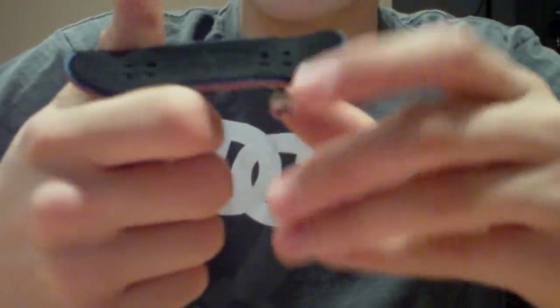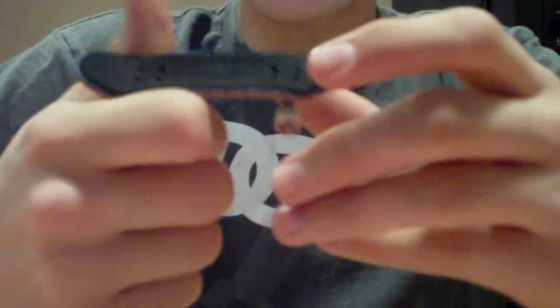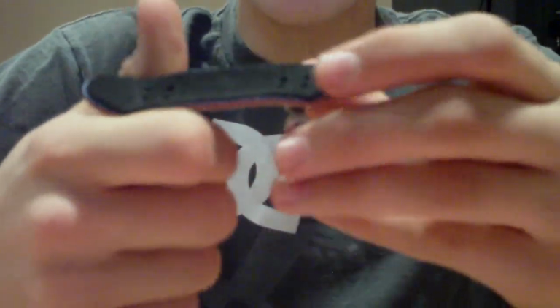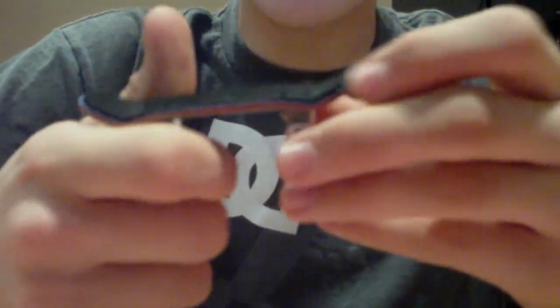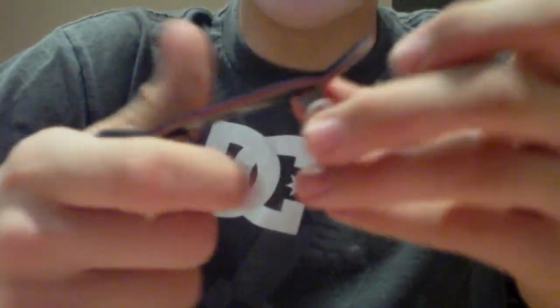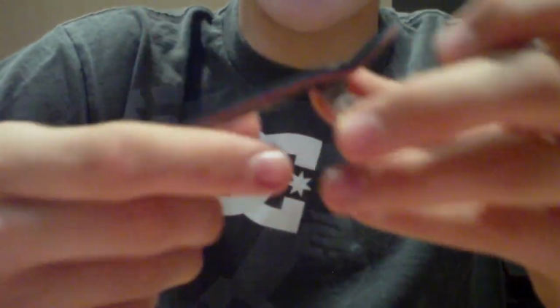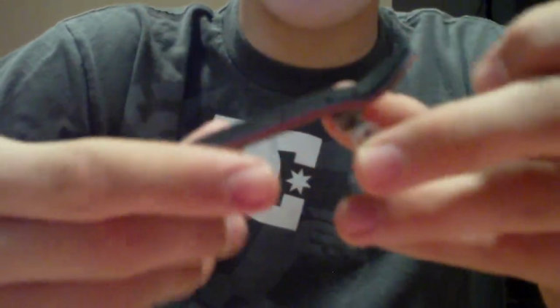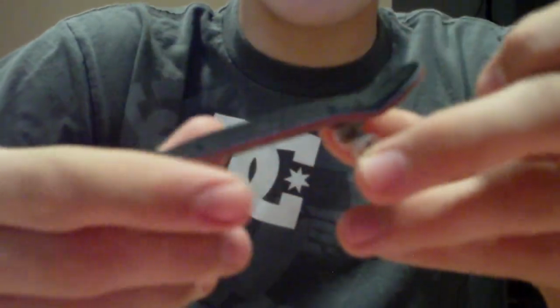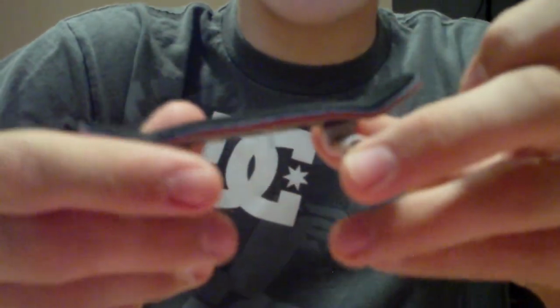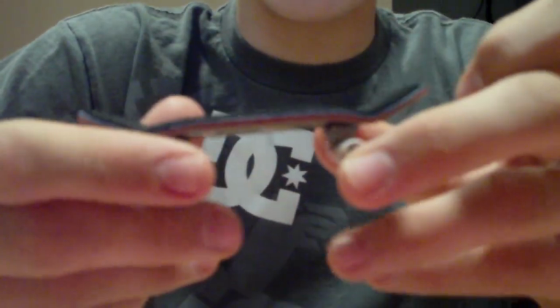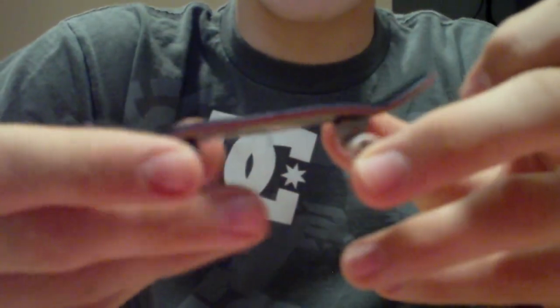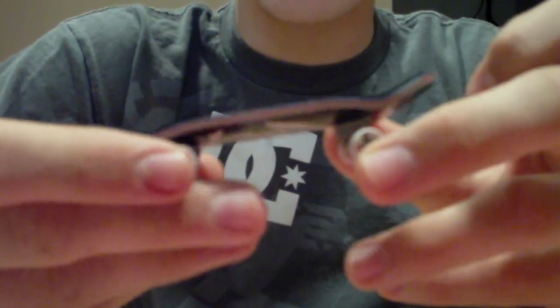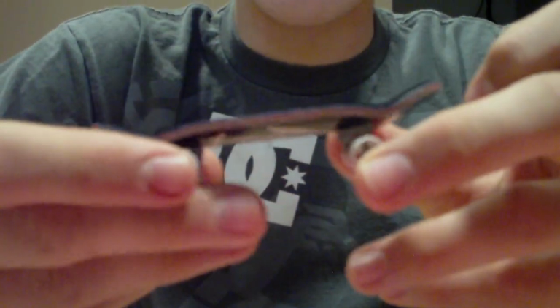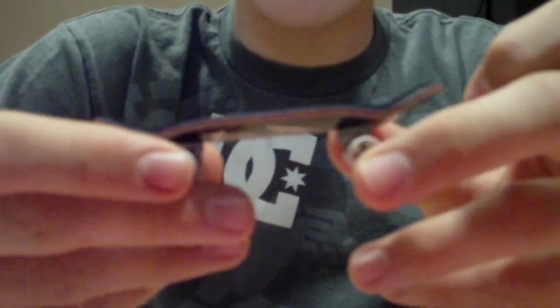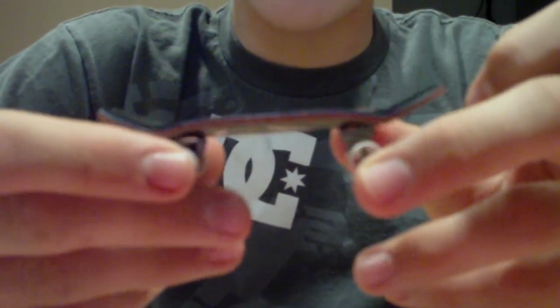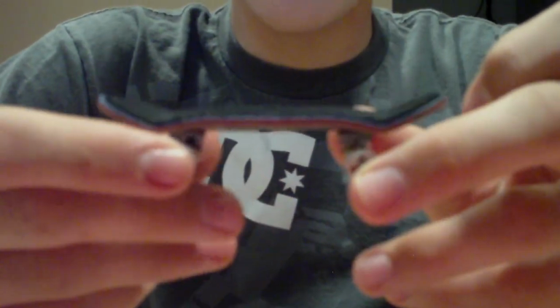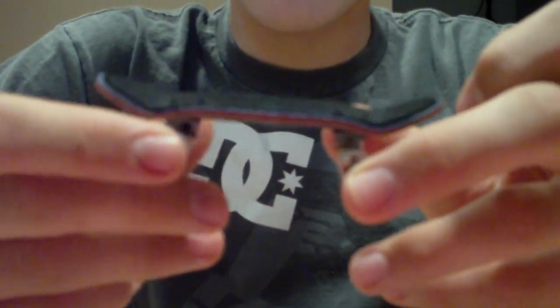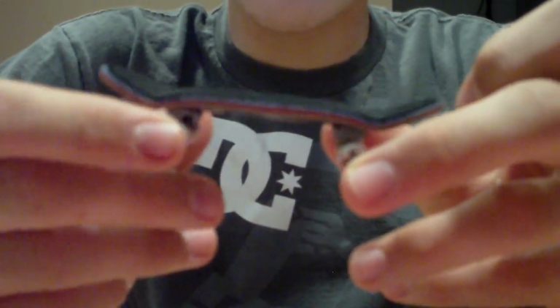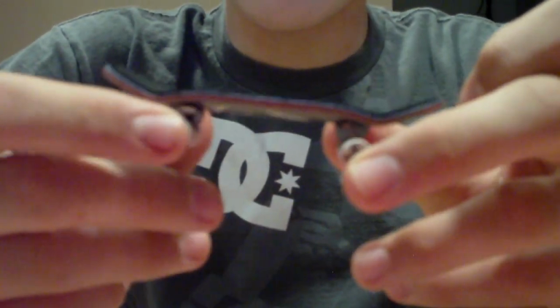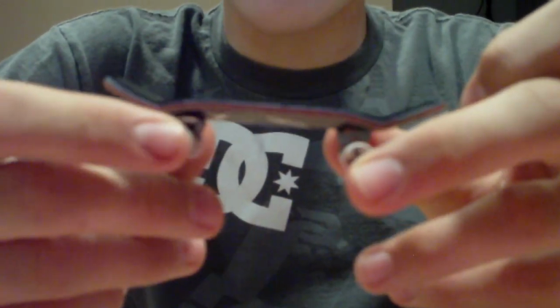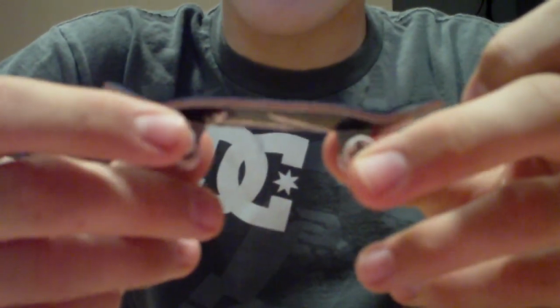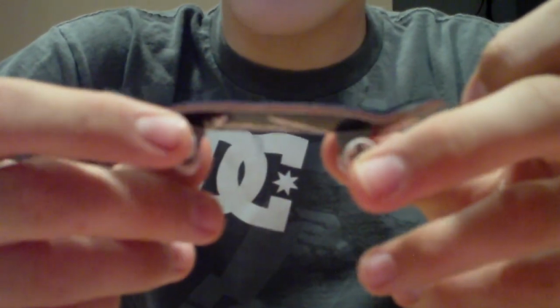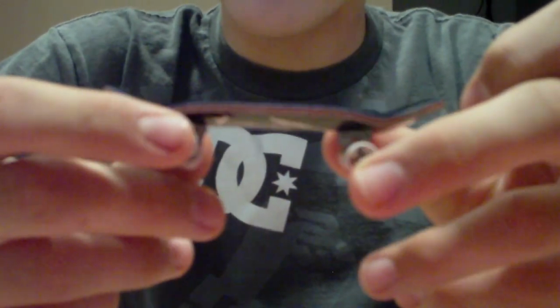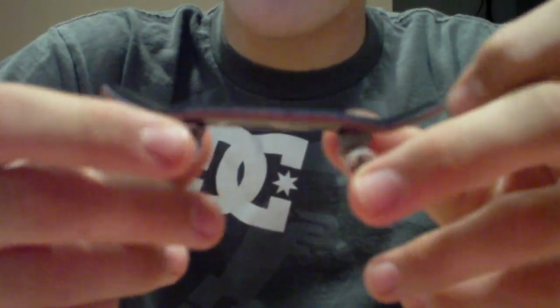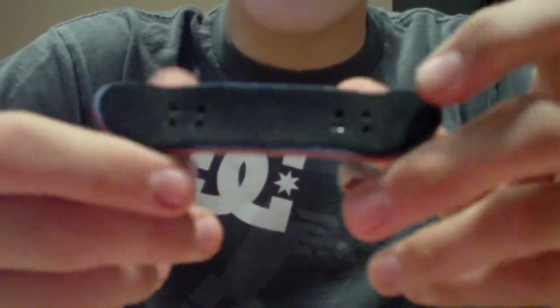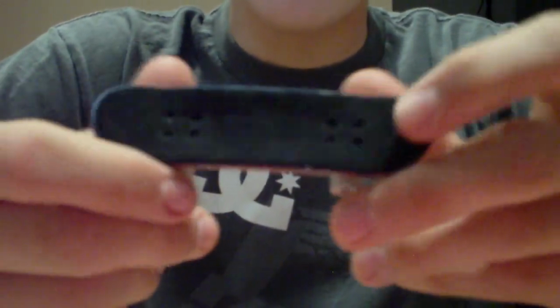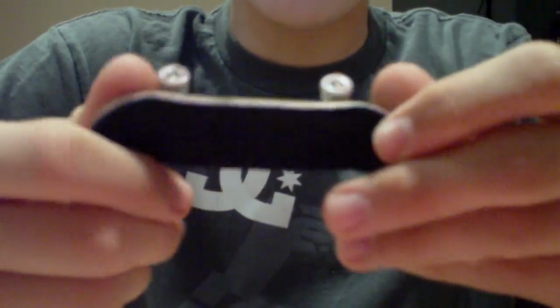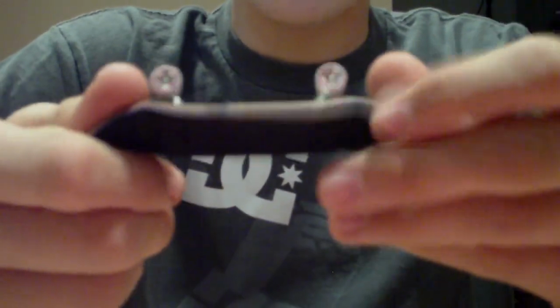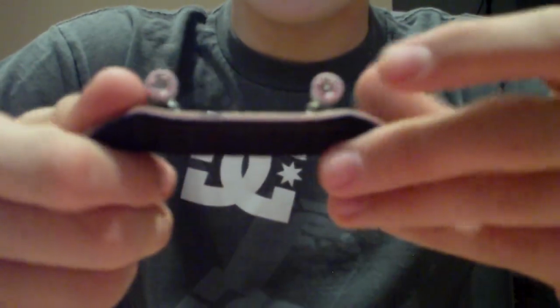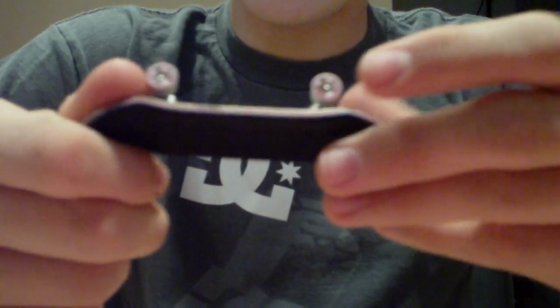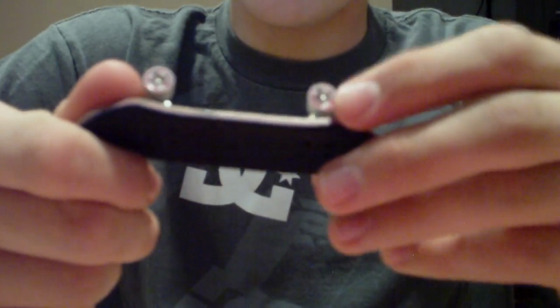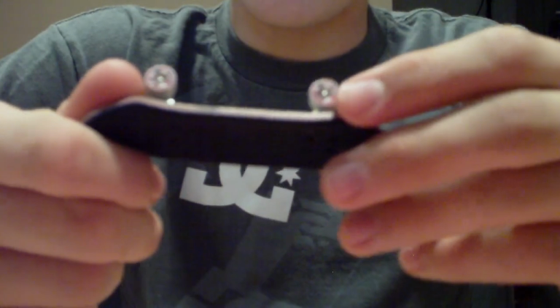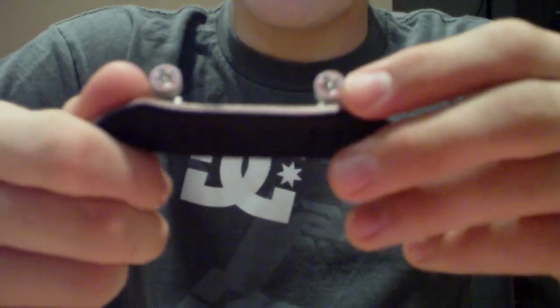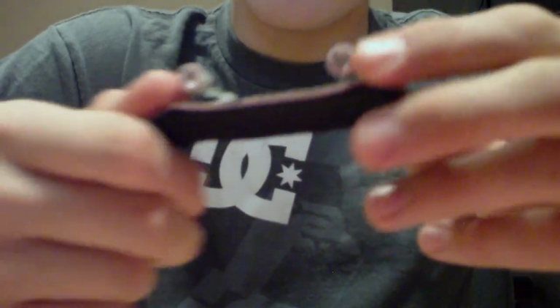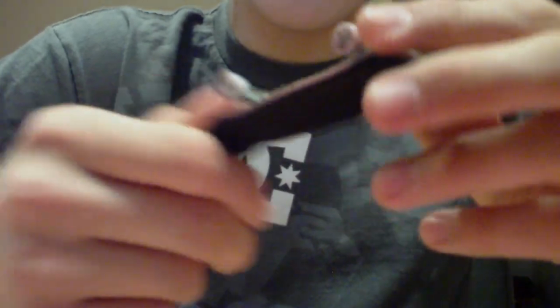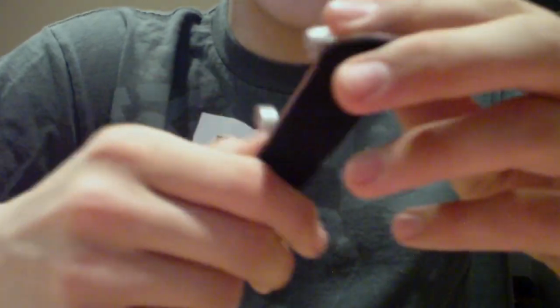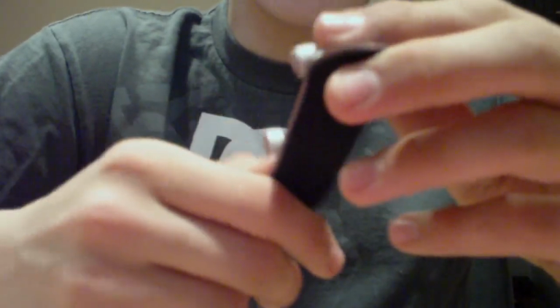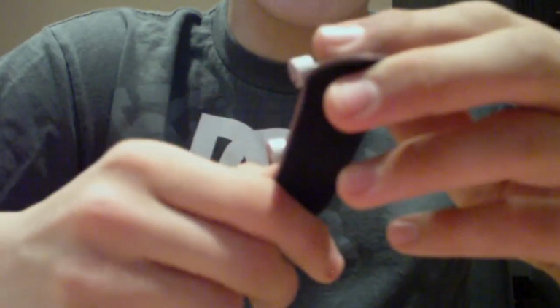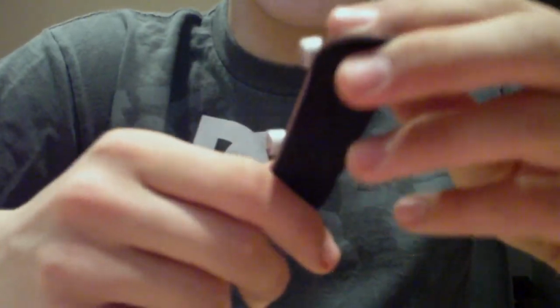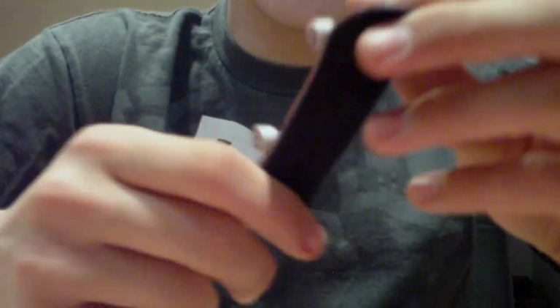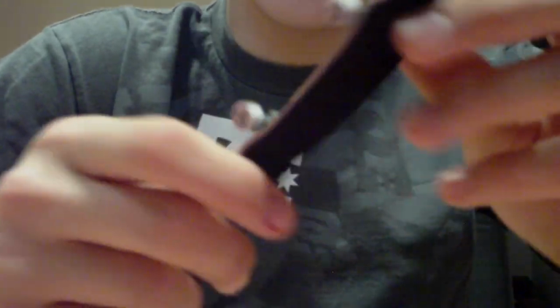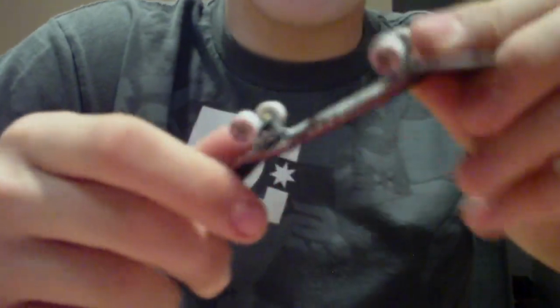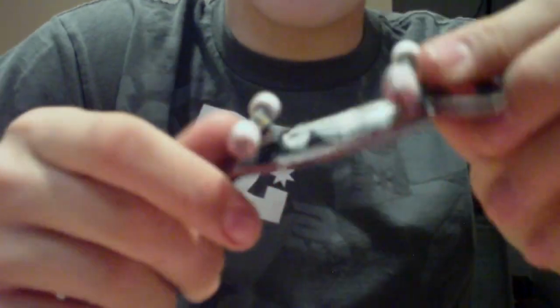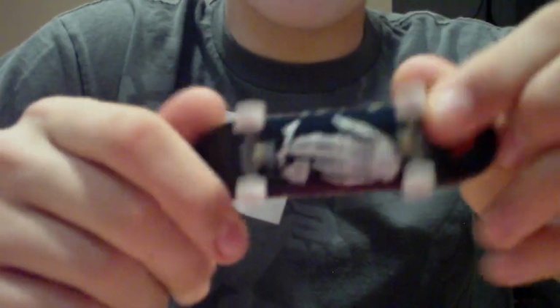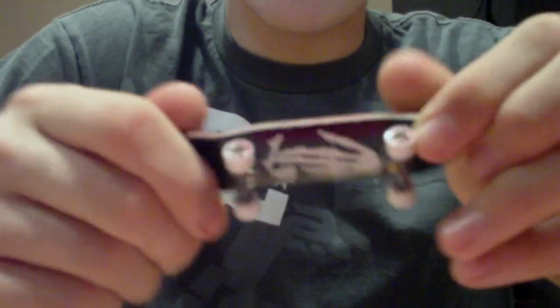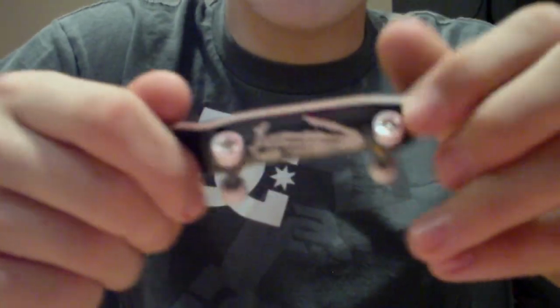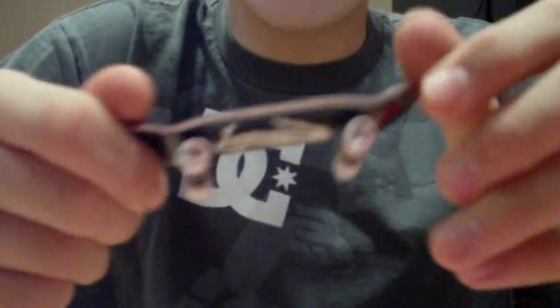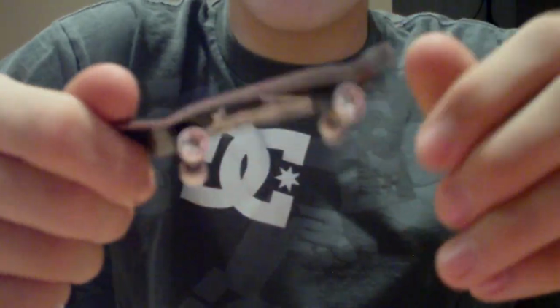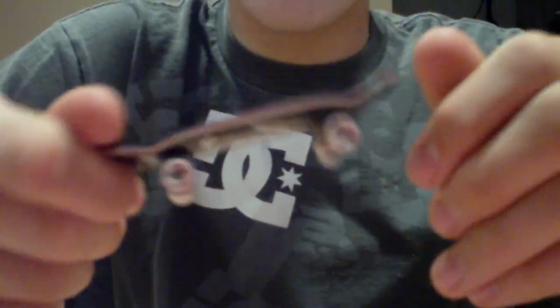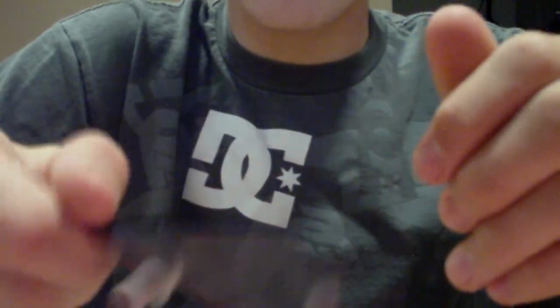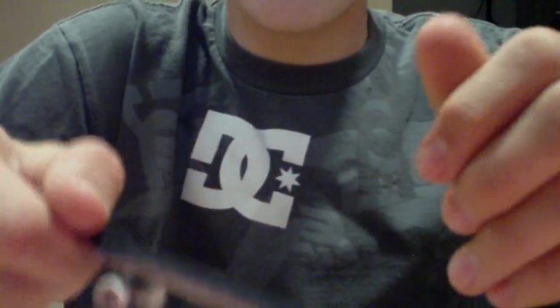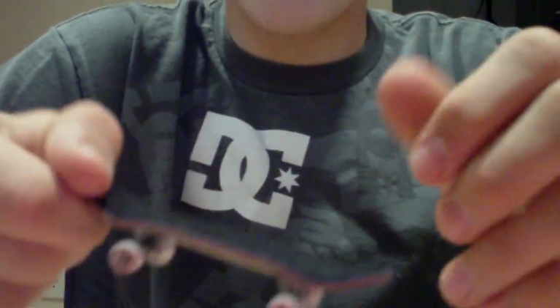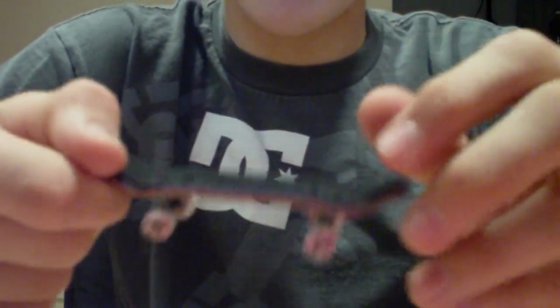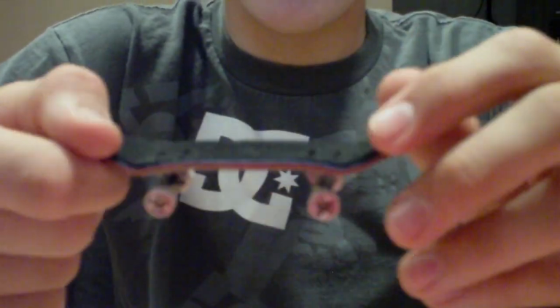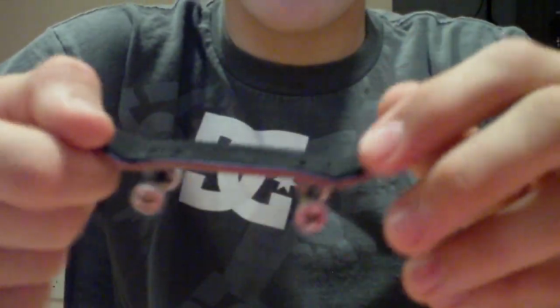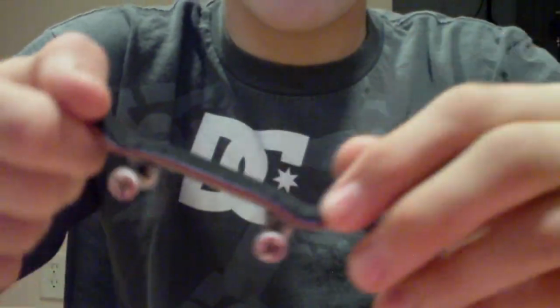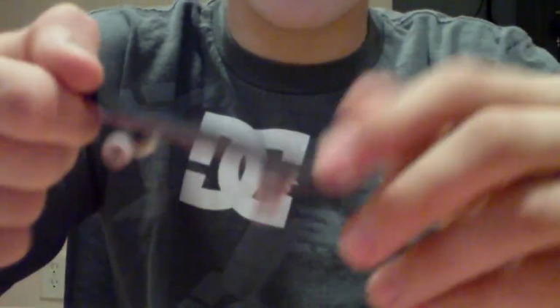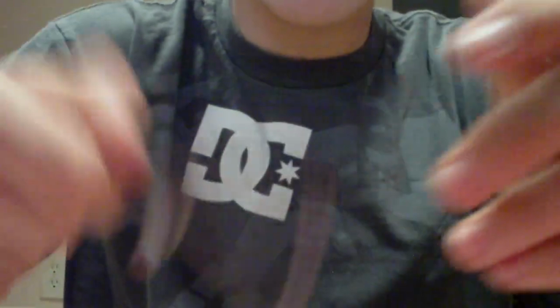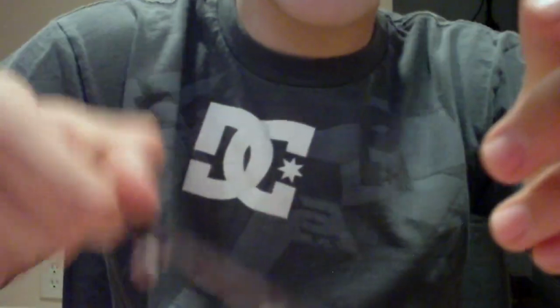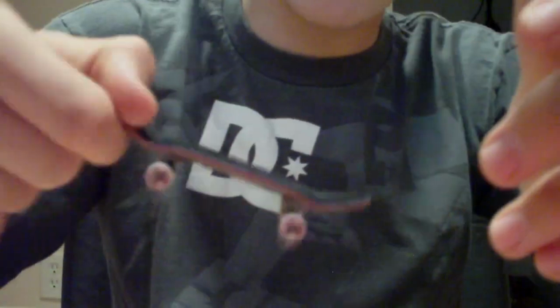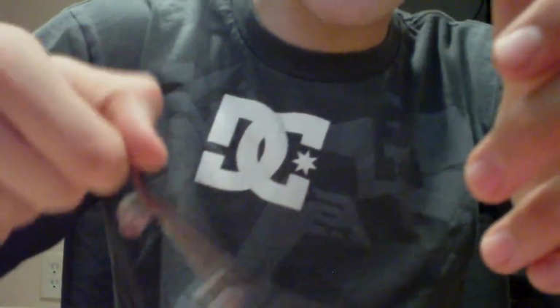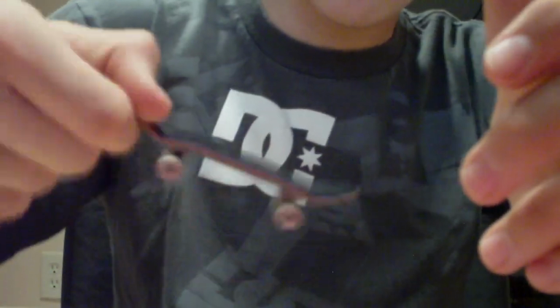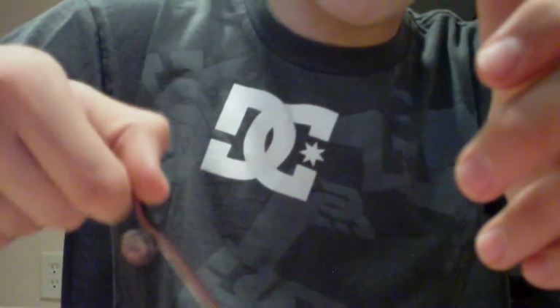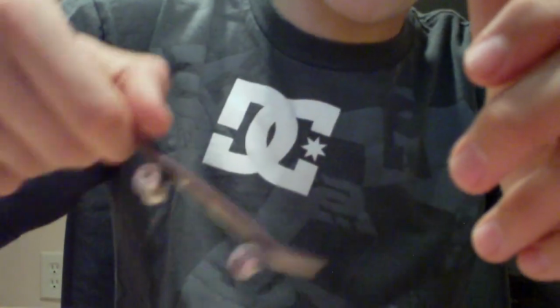These boards do look really, really nice though. I'd recommend them to more of a beginner or something.